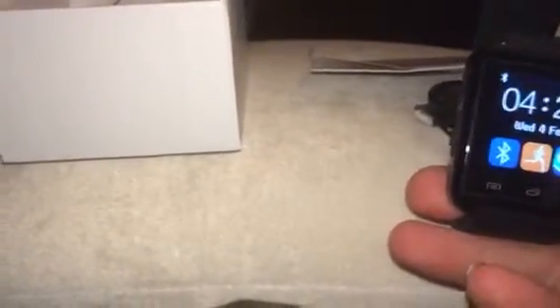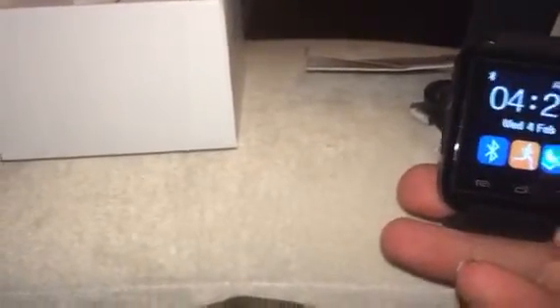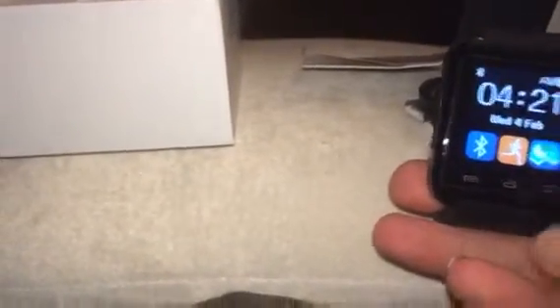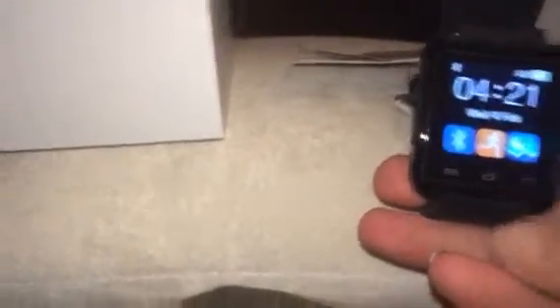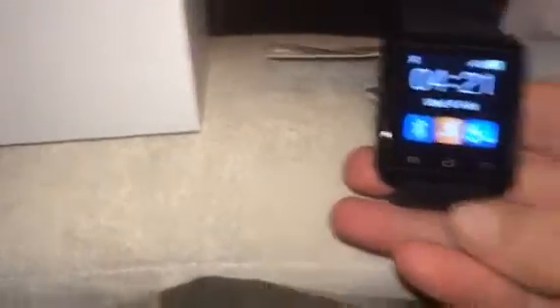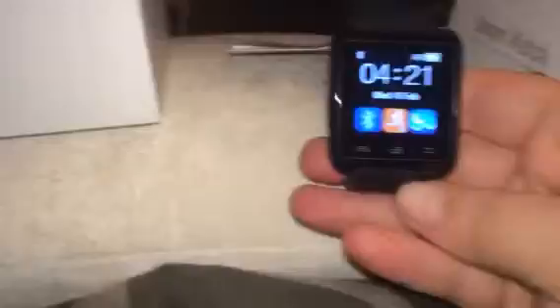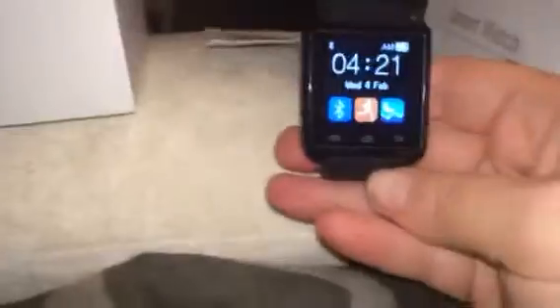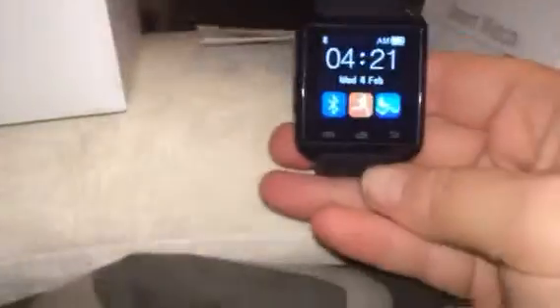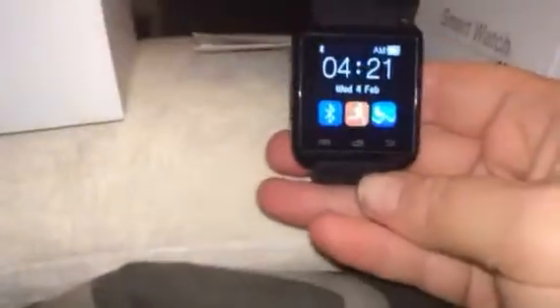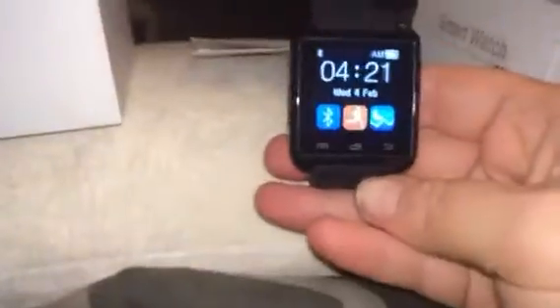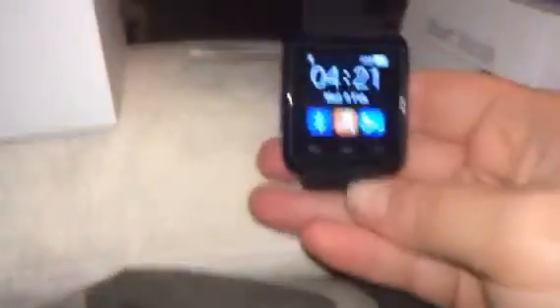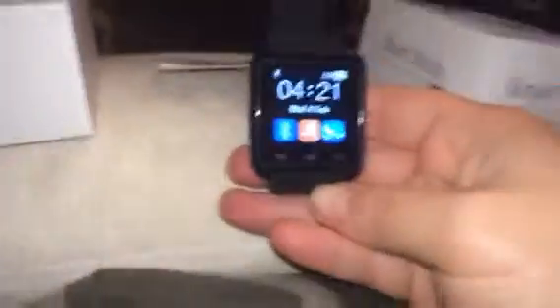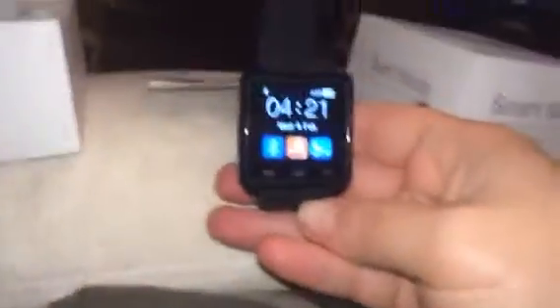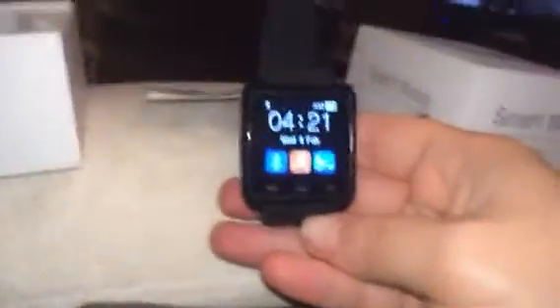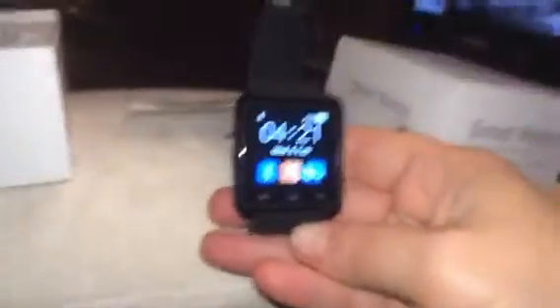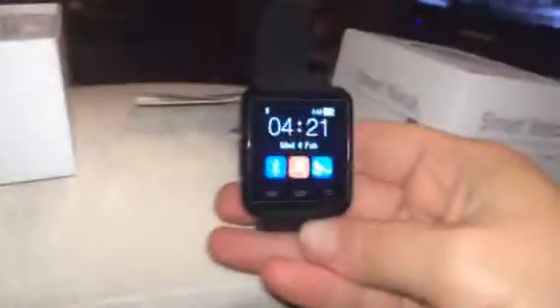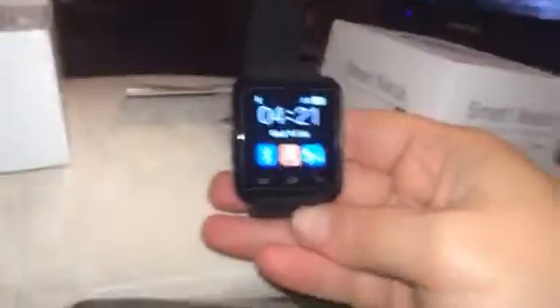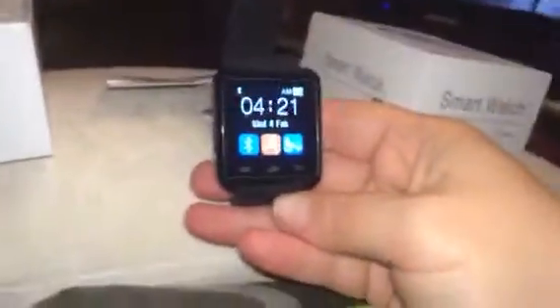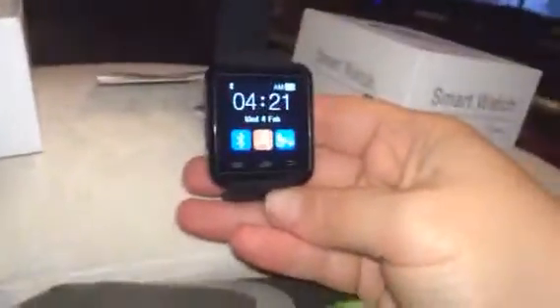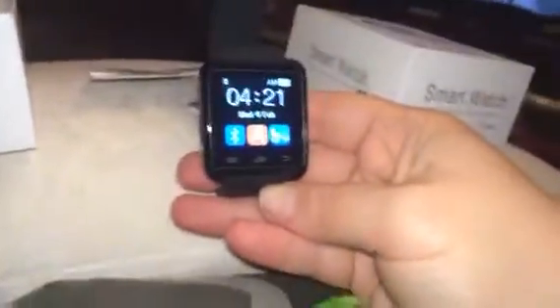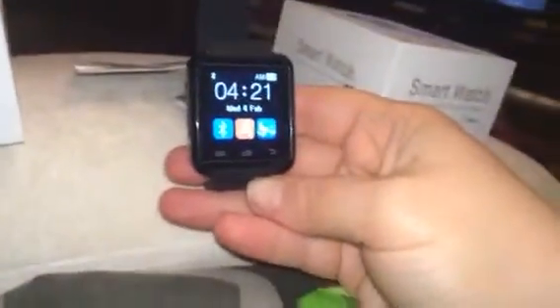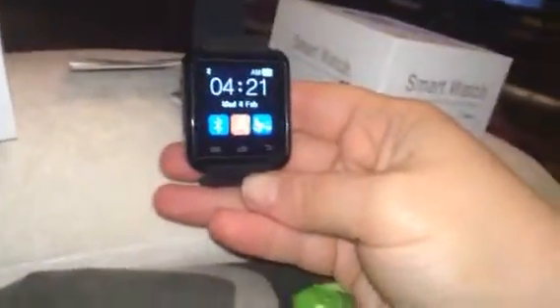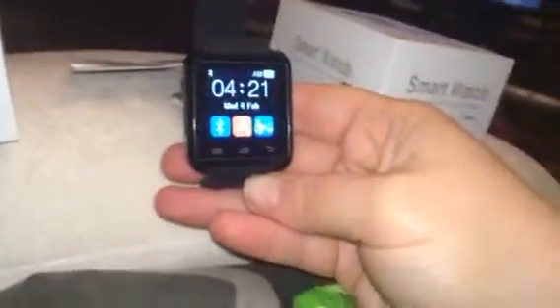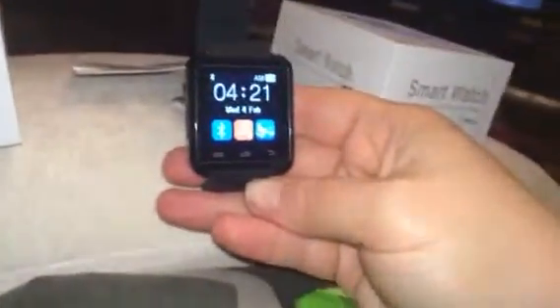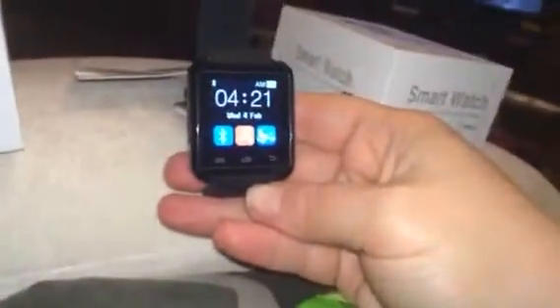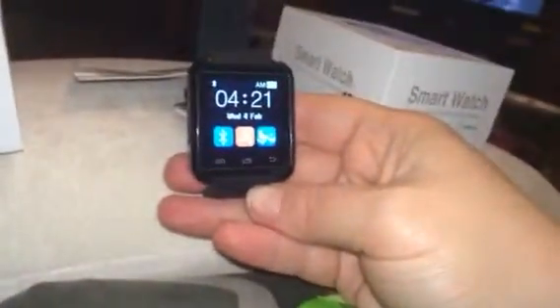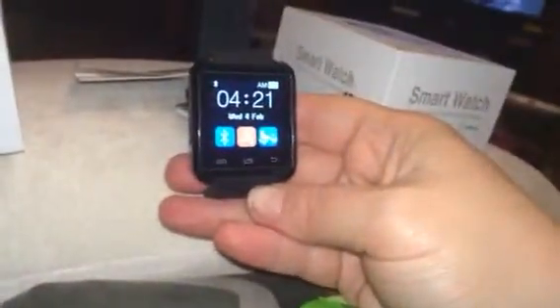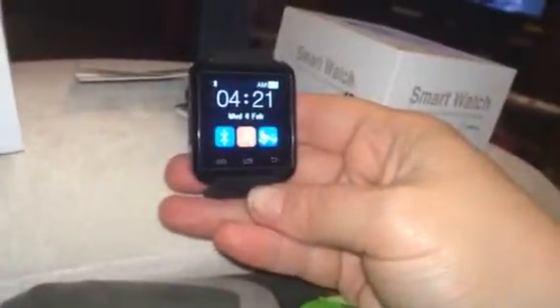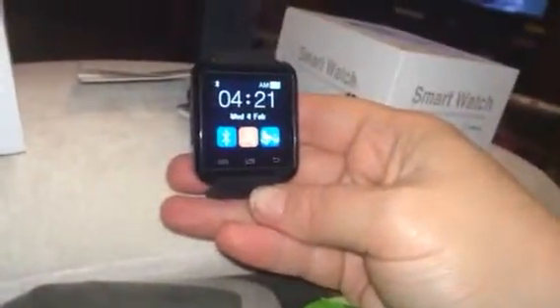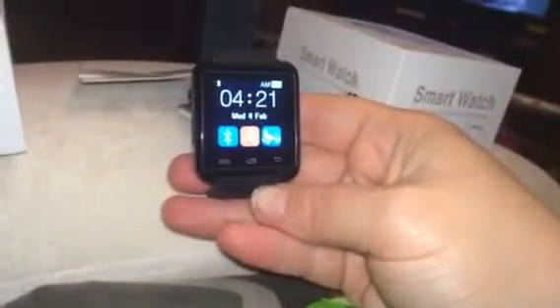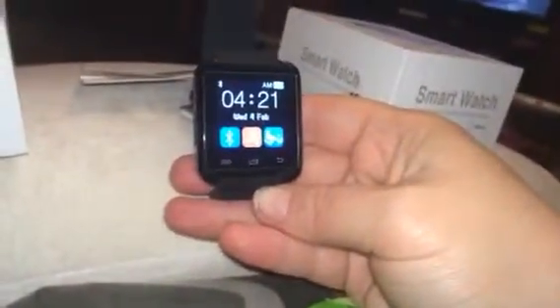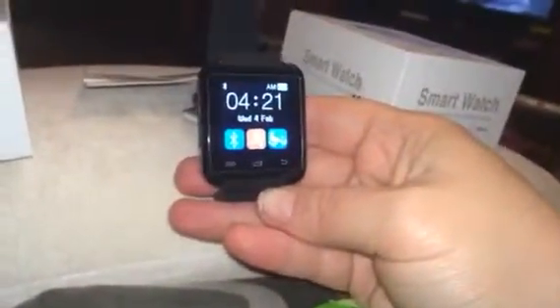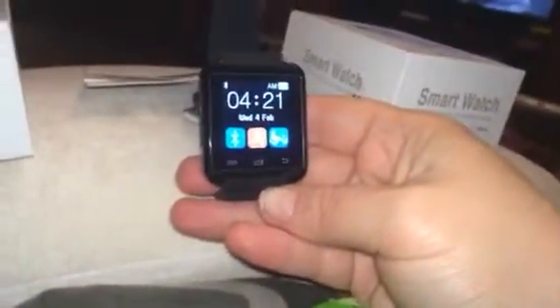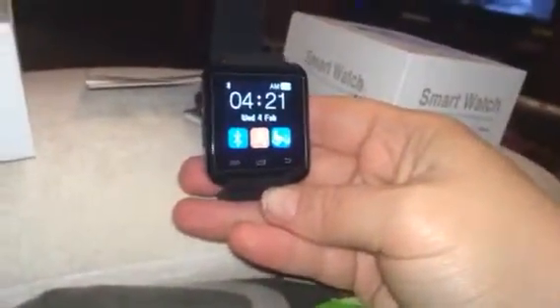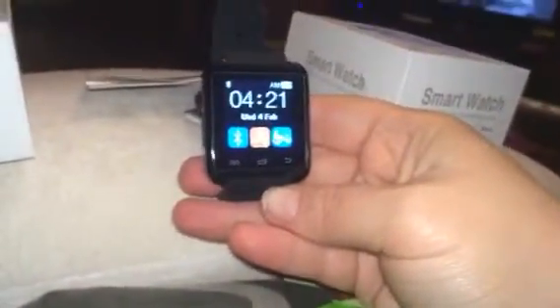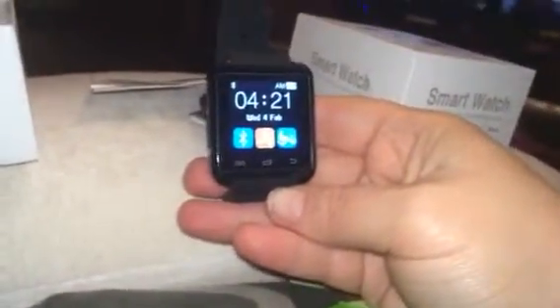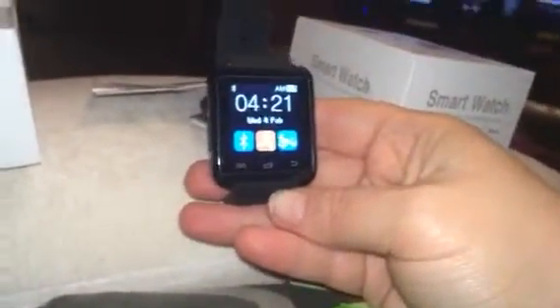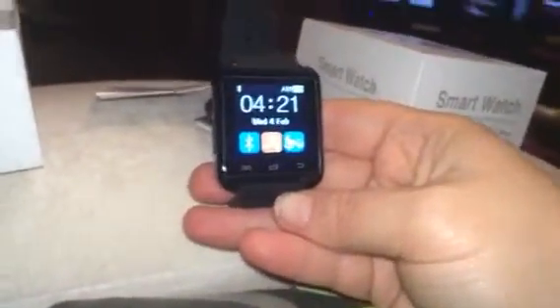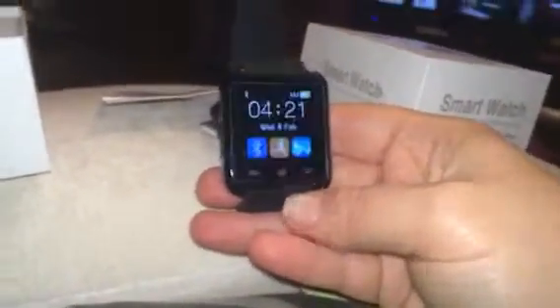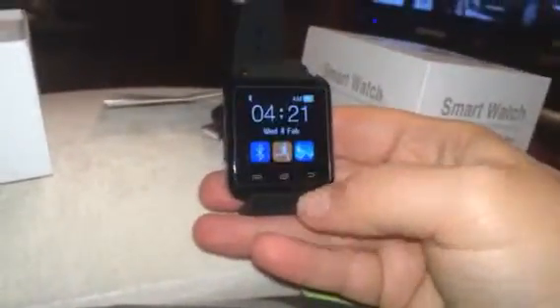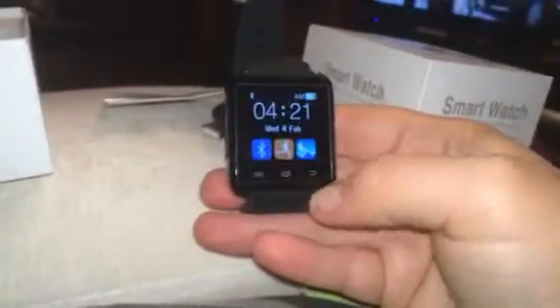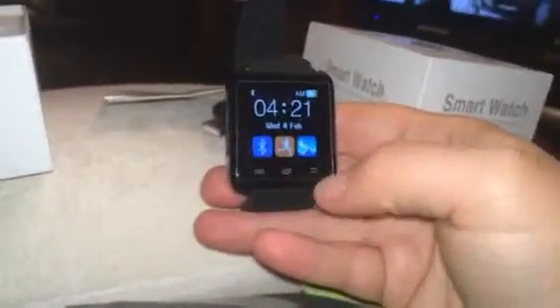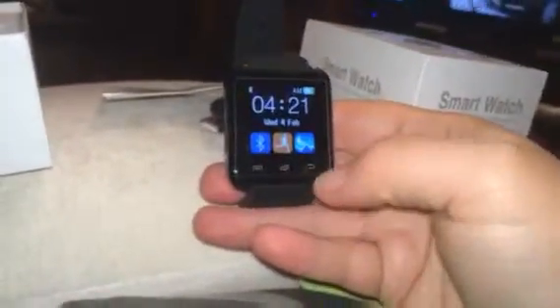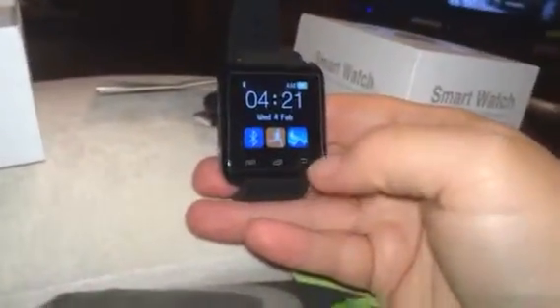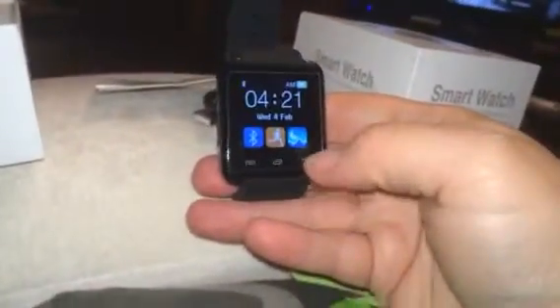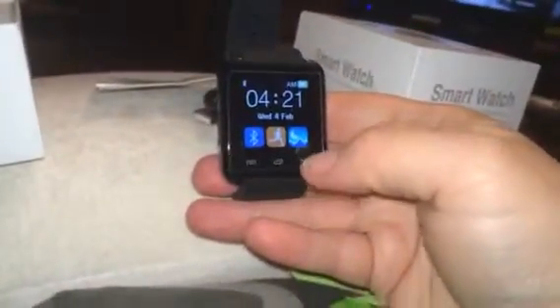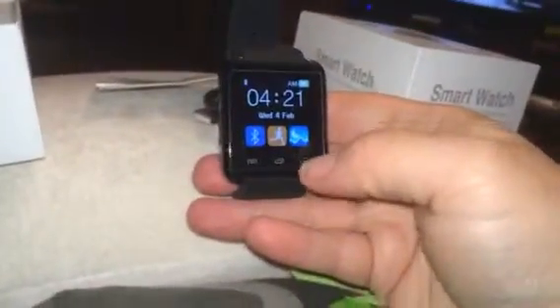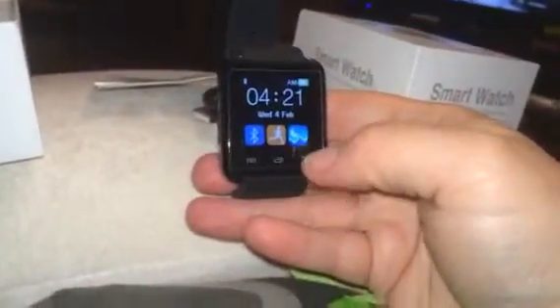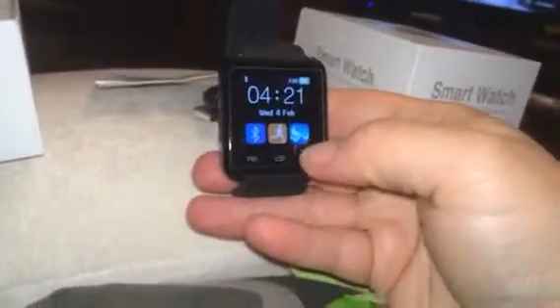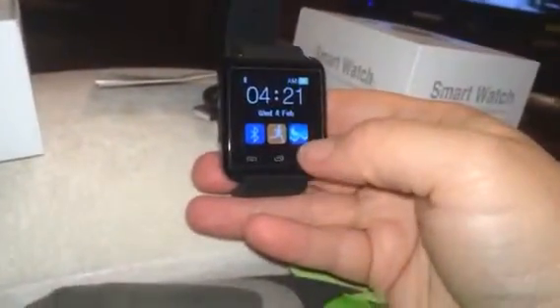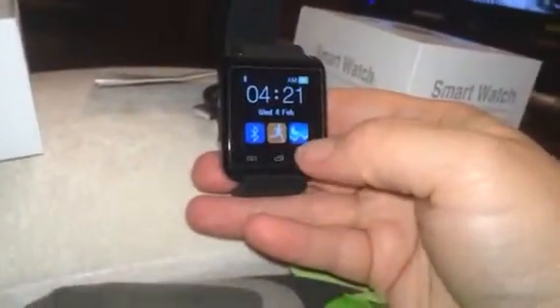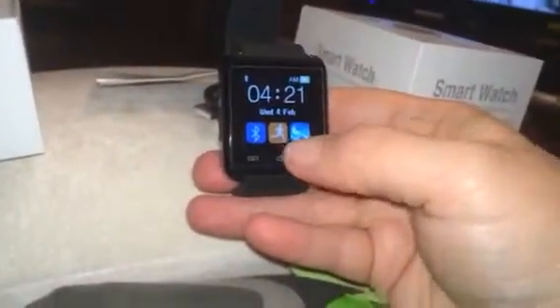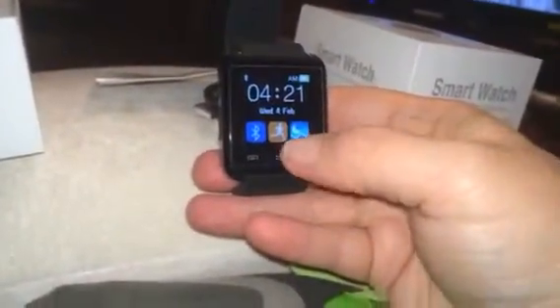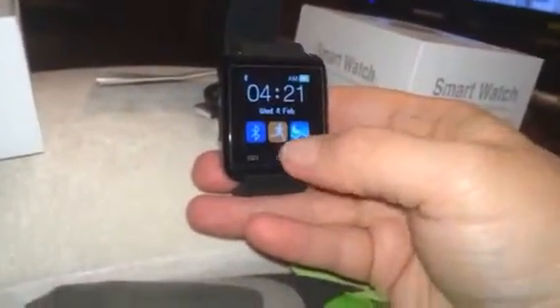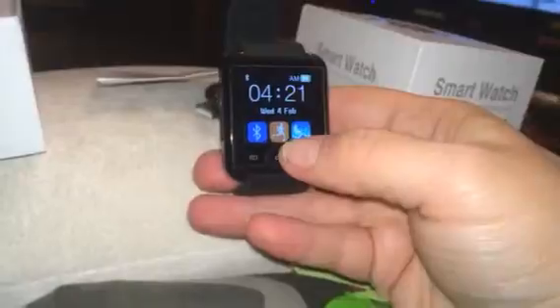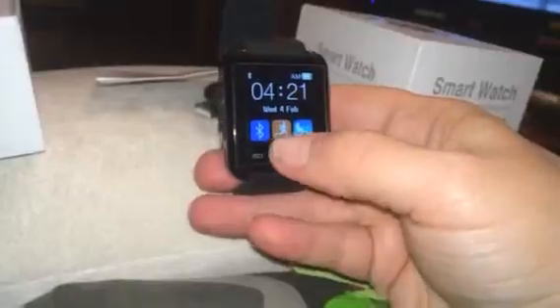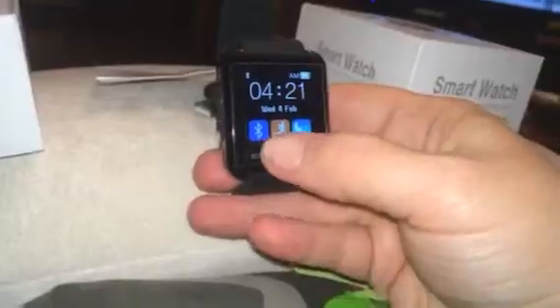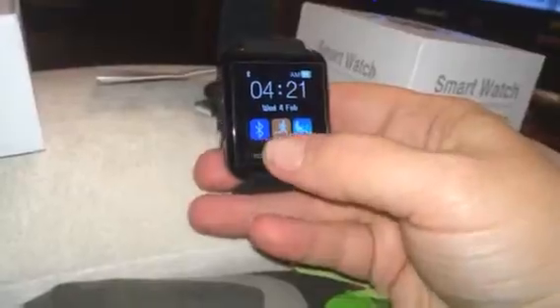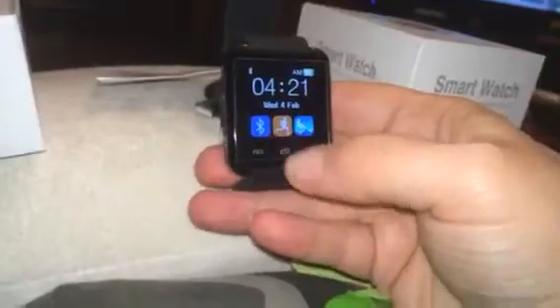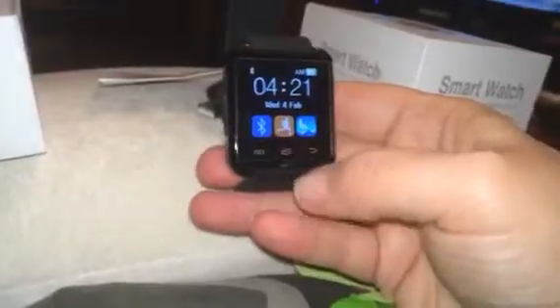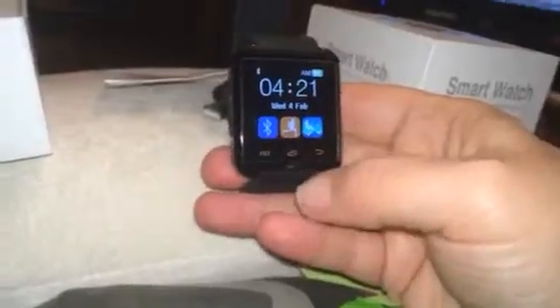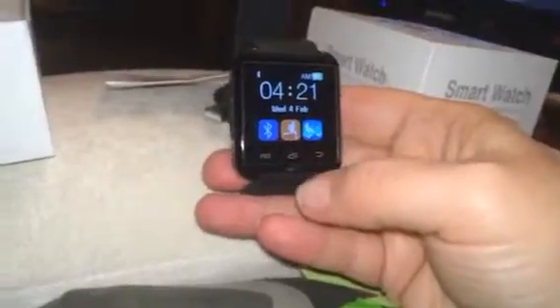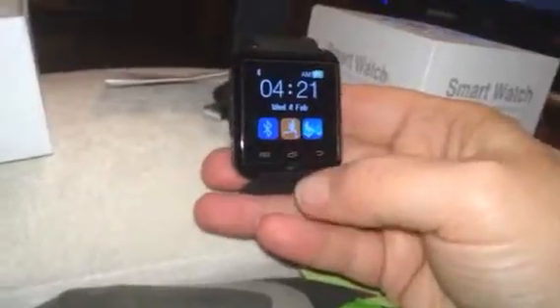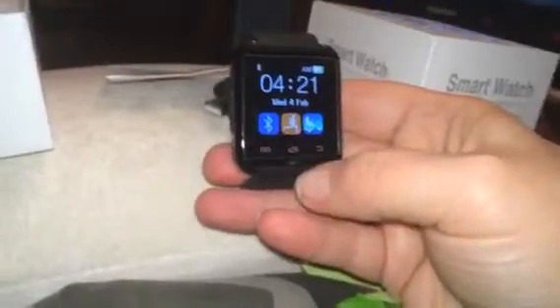Okay, this is the home screen, so it'll tell you the time and the date. And then you have your sleep, activity, and Bluetooth.